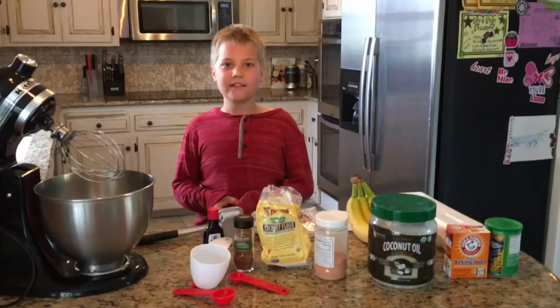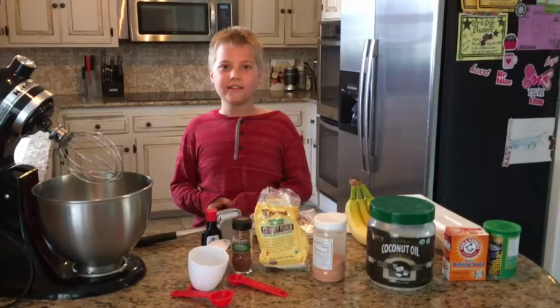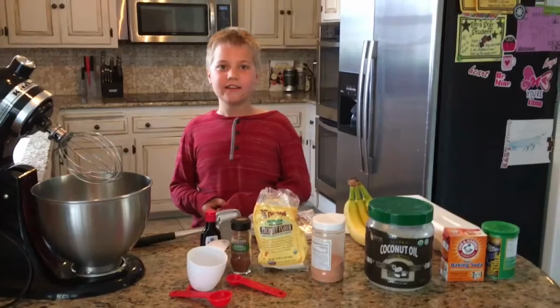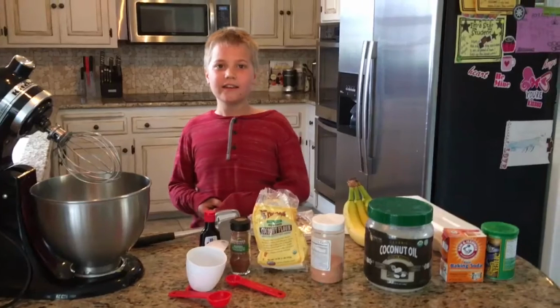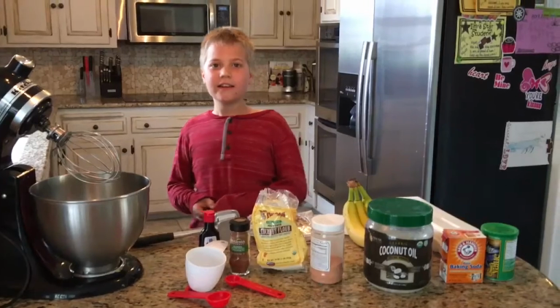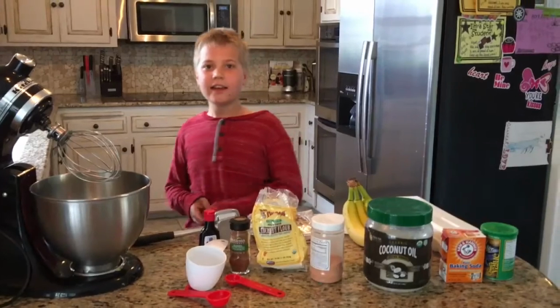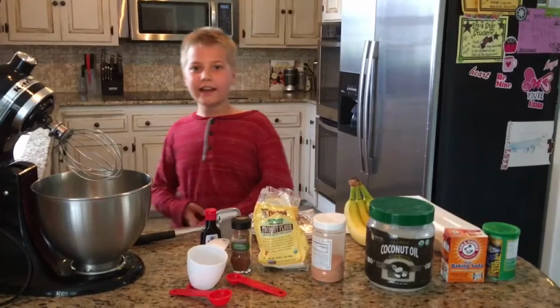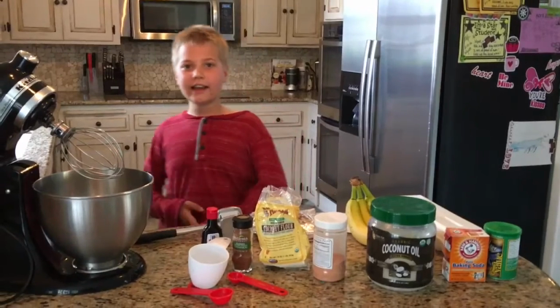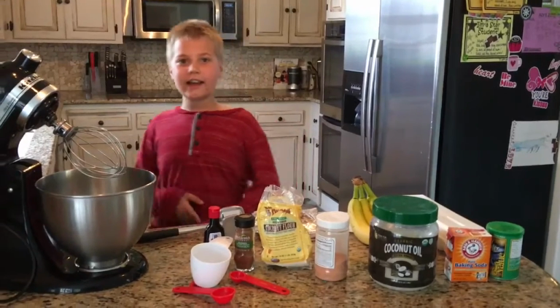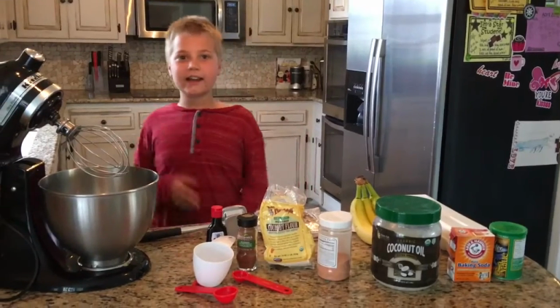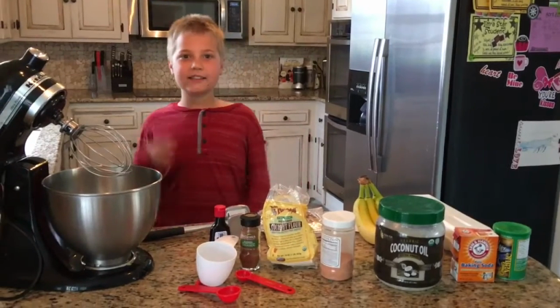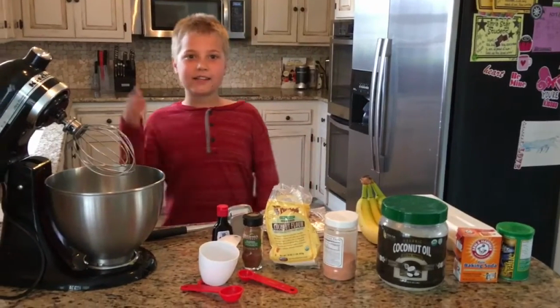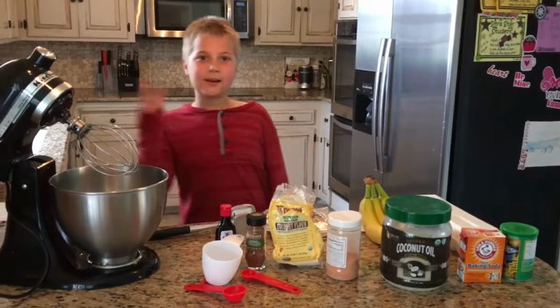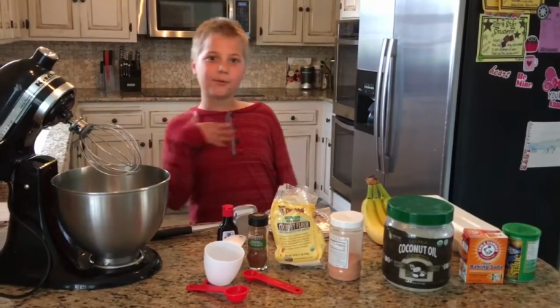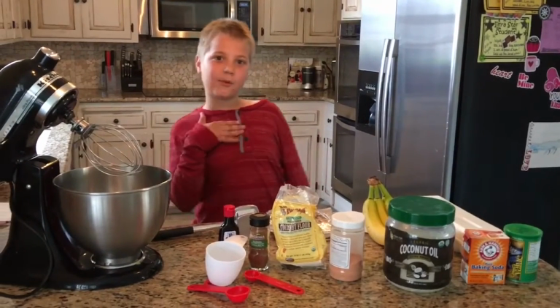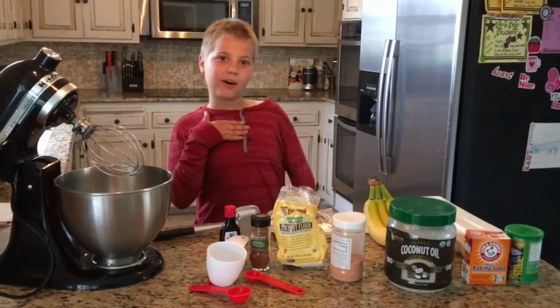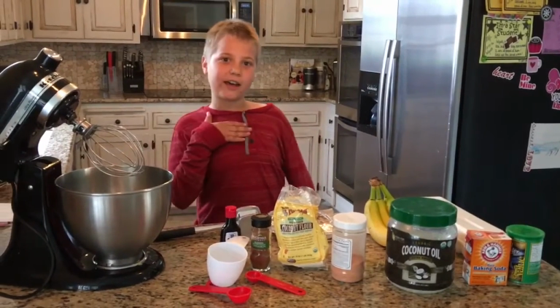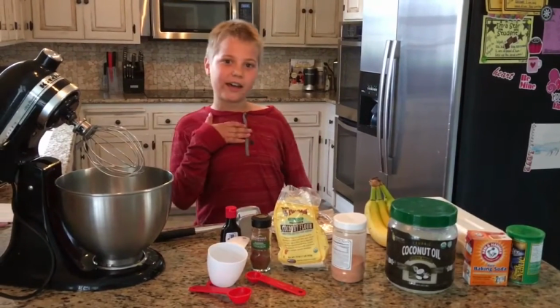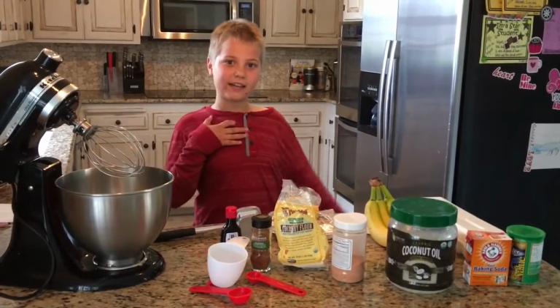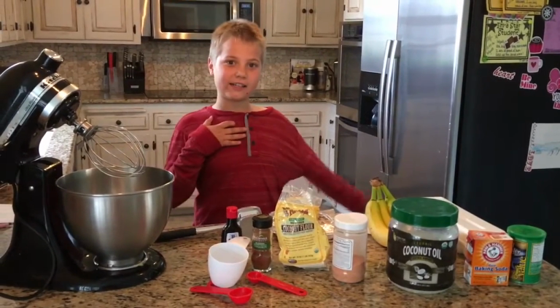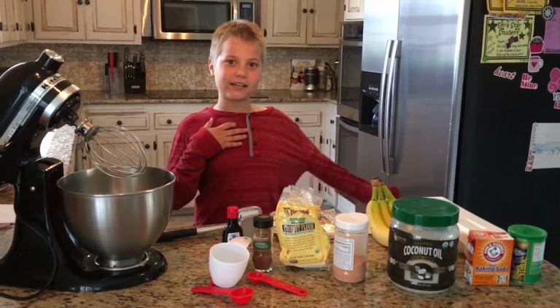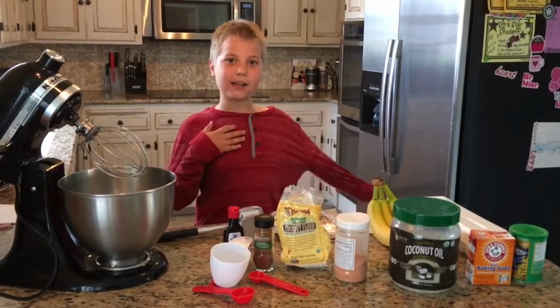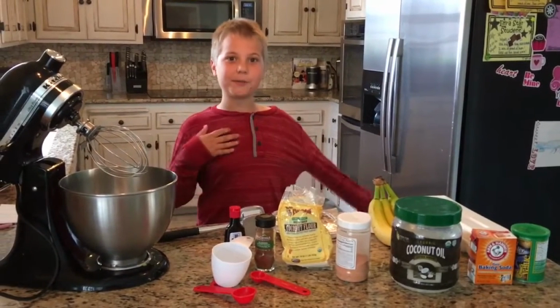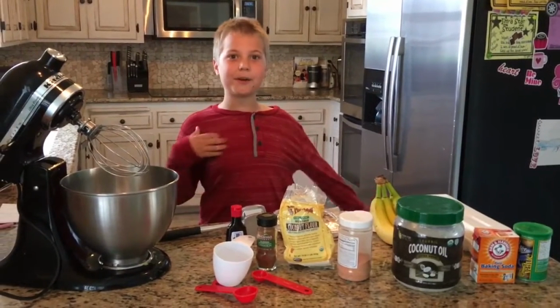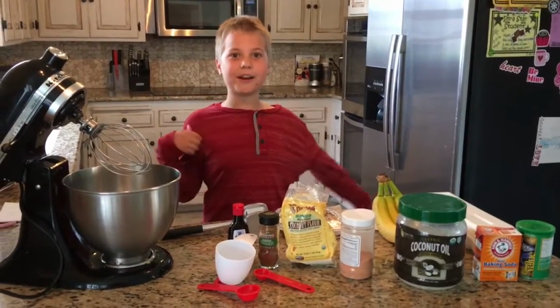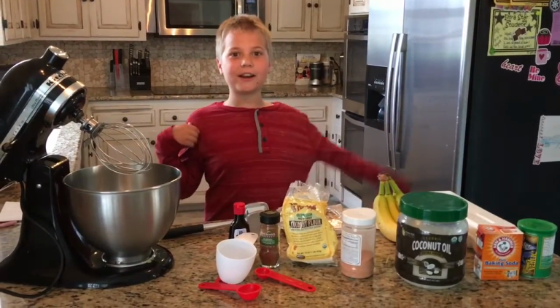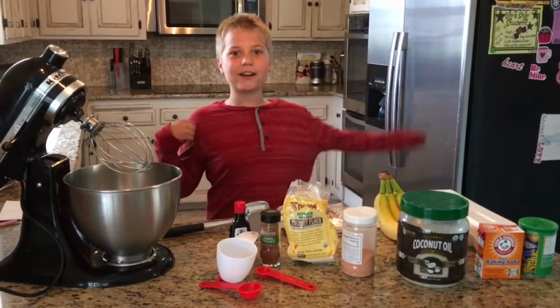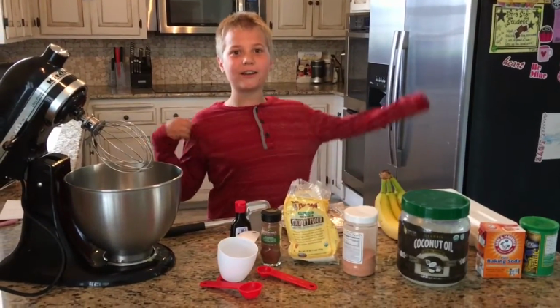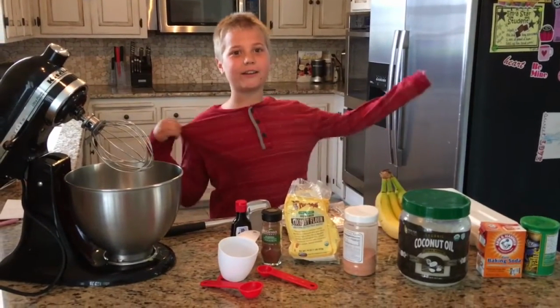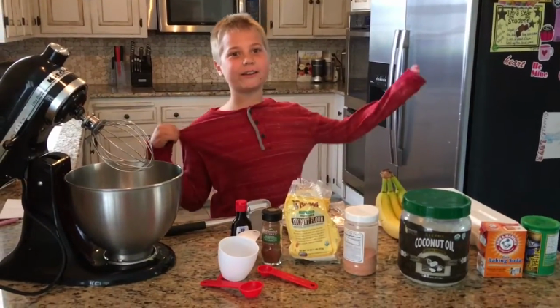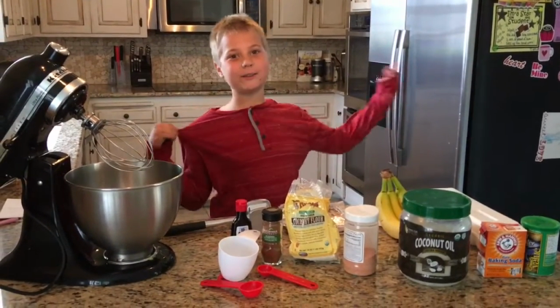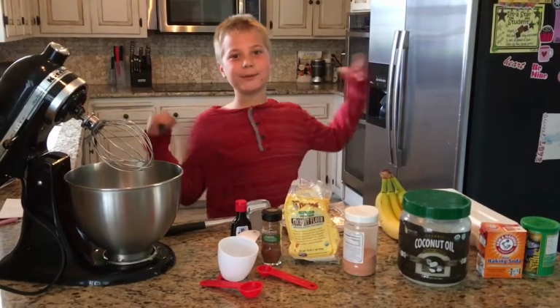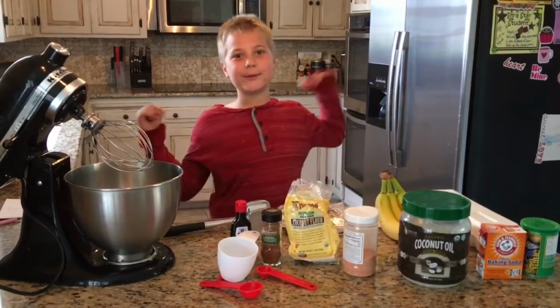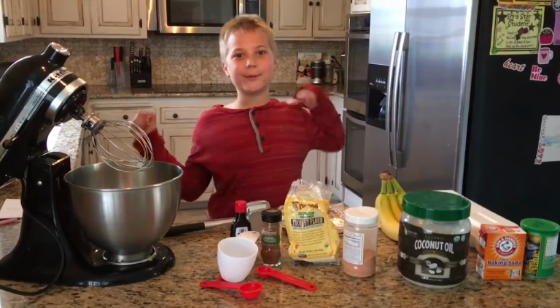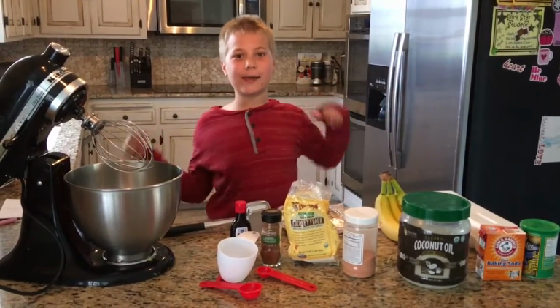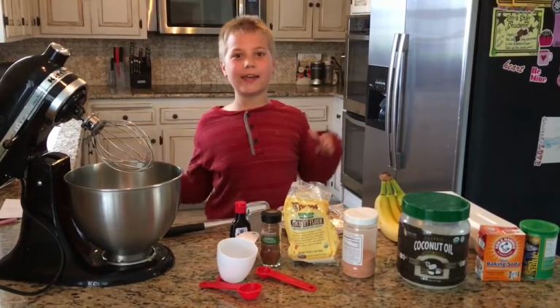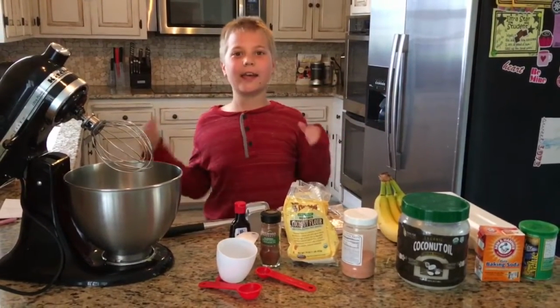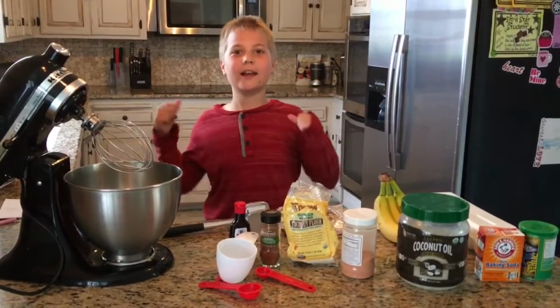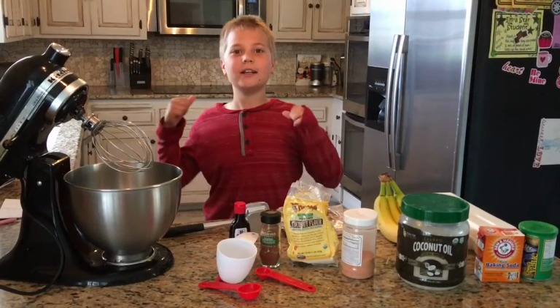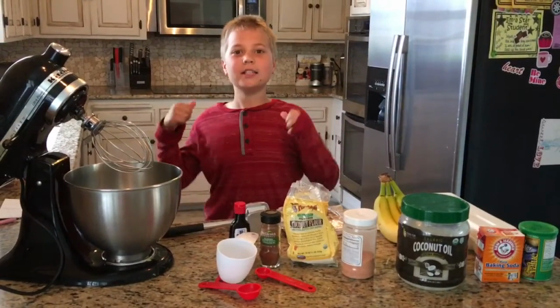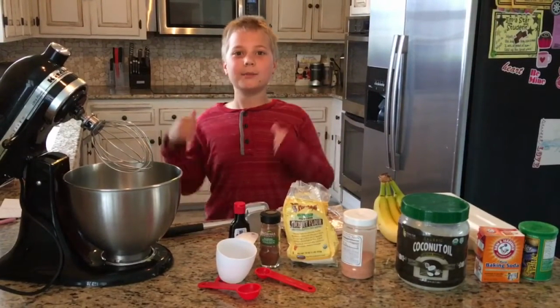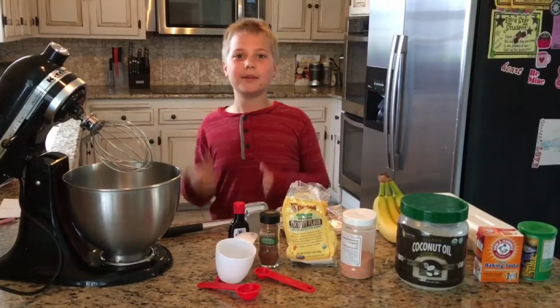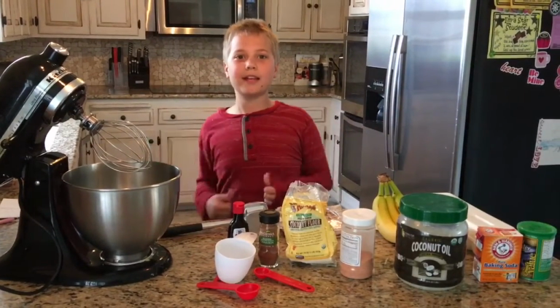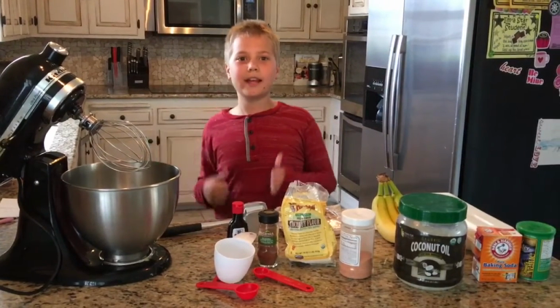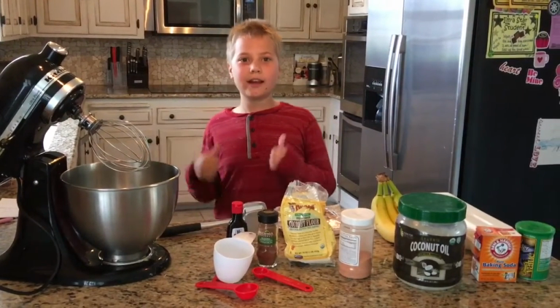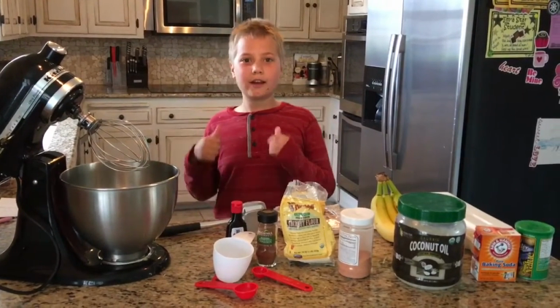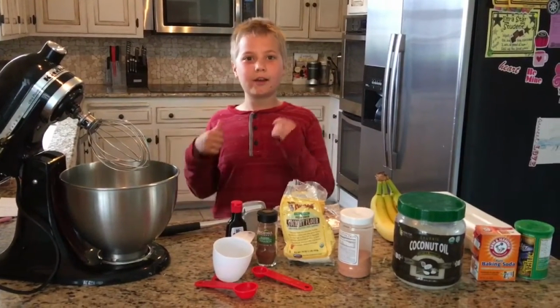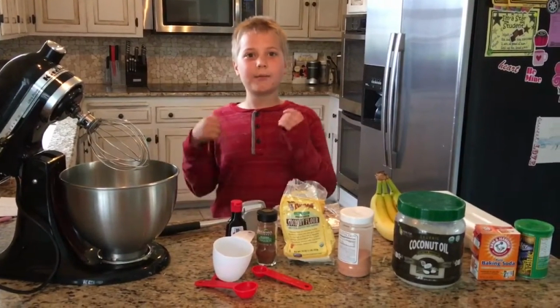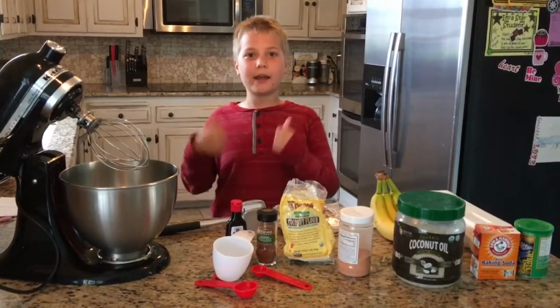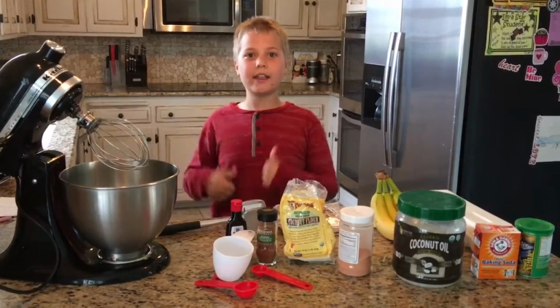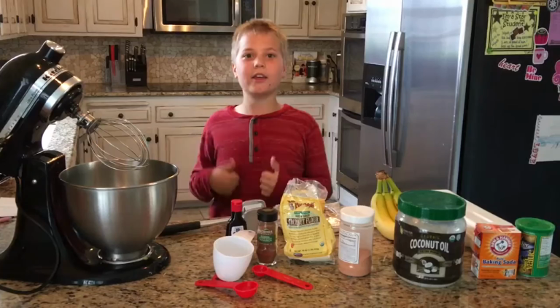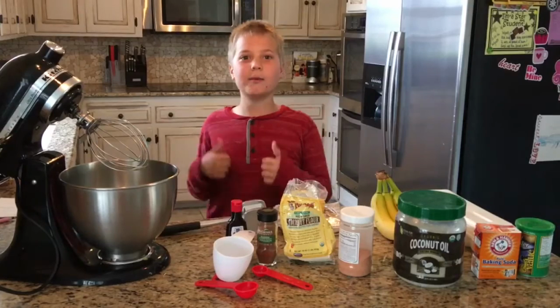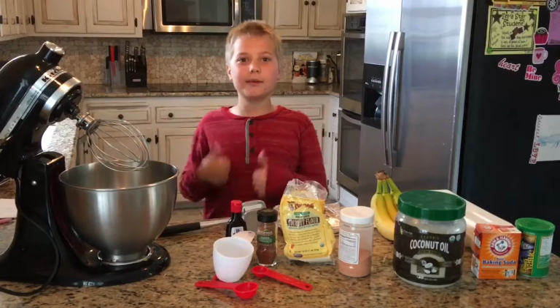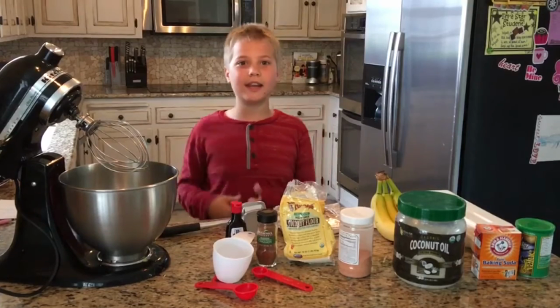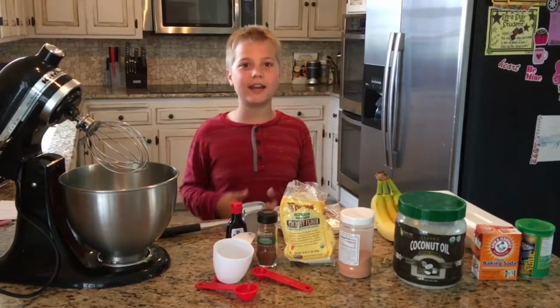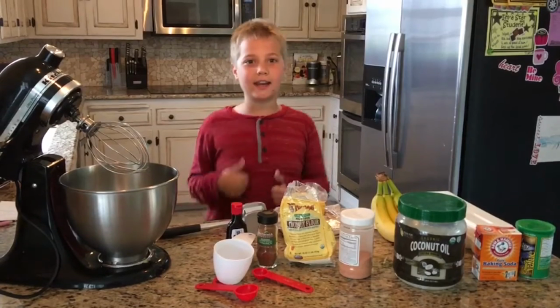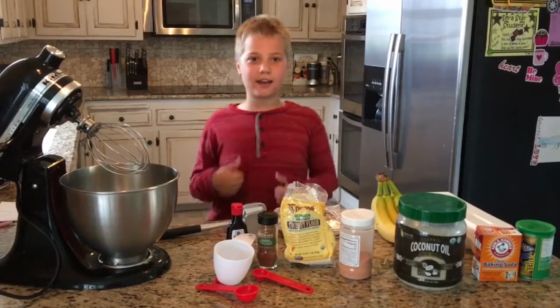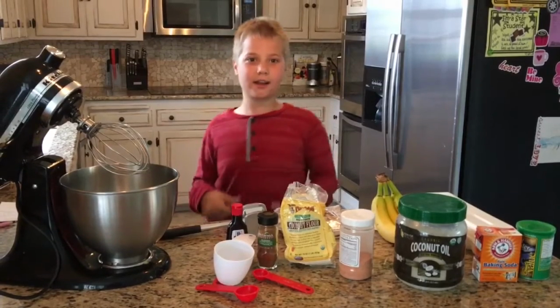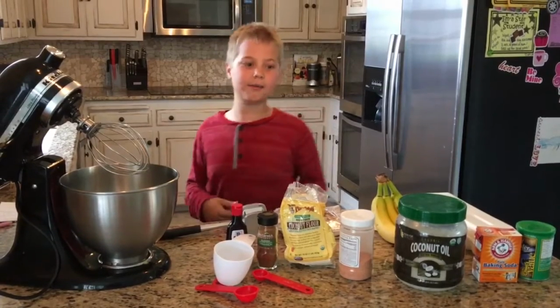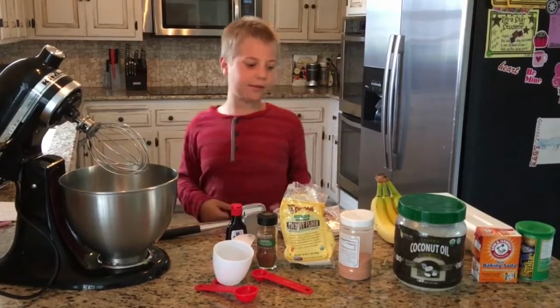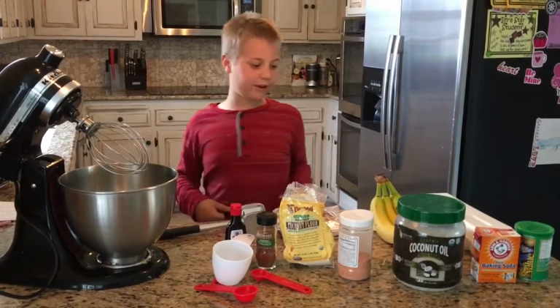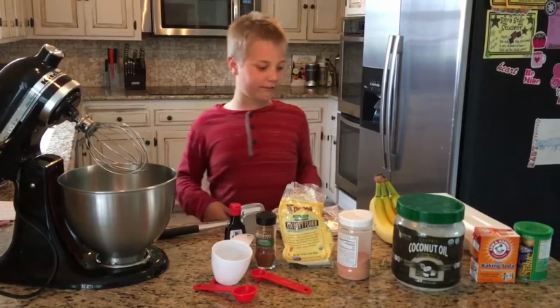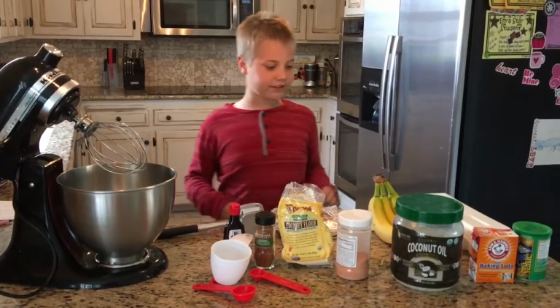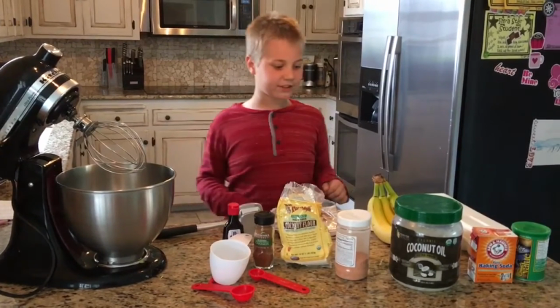Hey guys, I'm Wyatt and today we are going to be making paleo banana nut muffins.